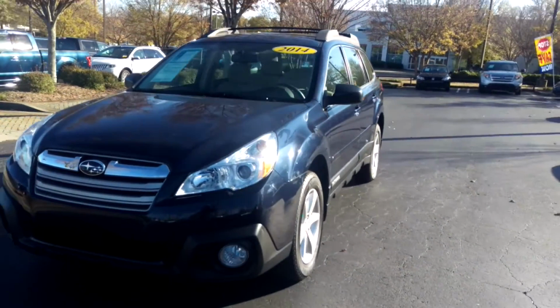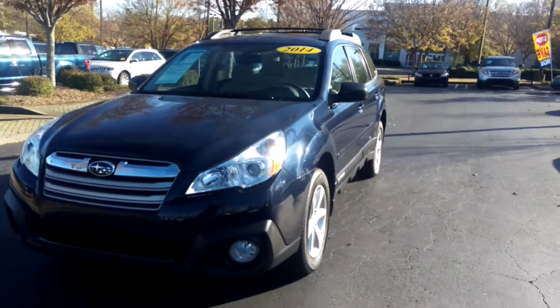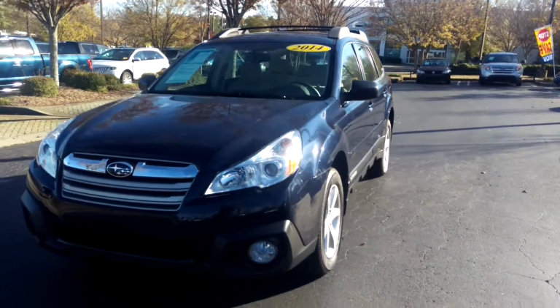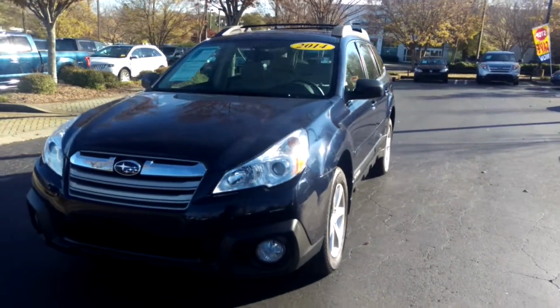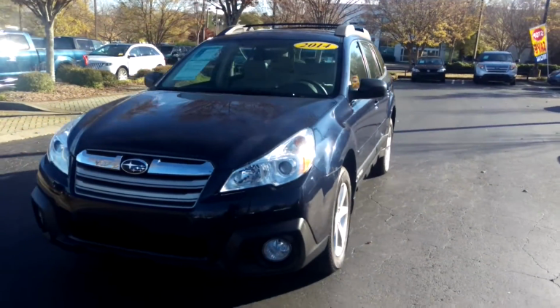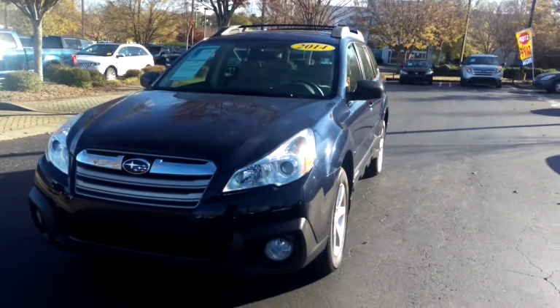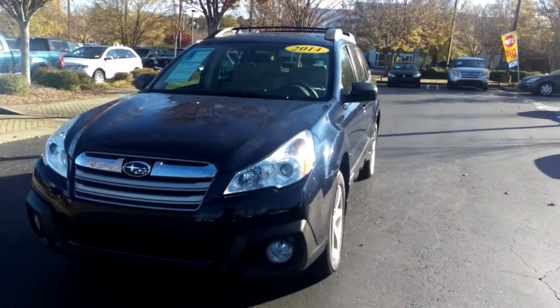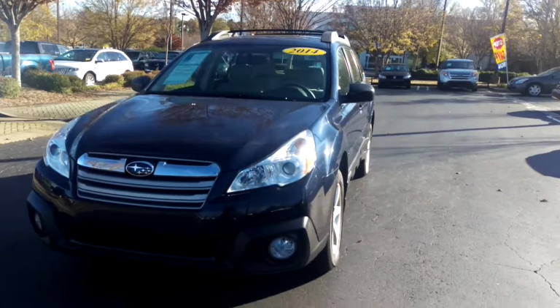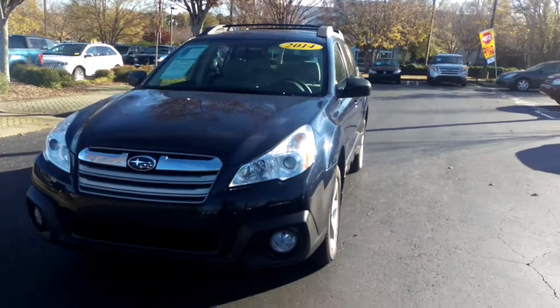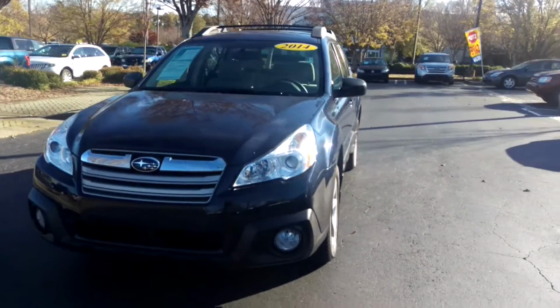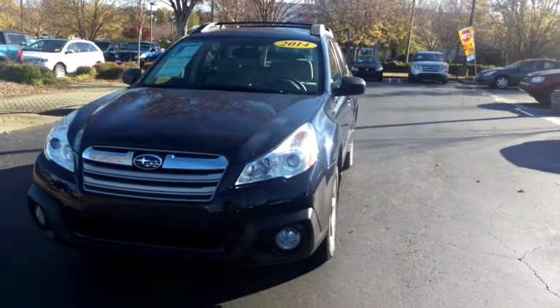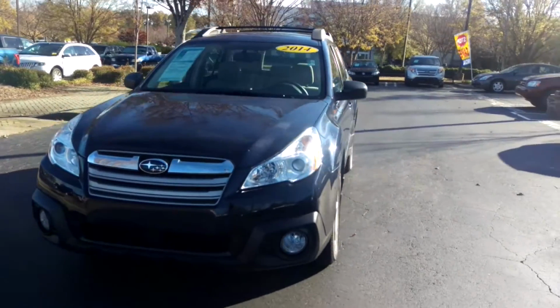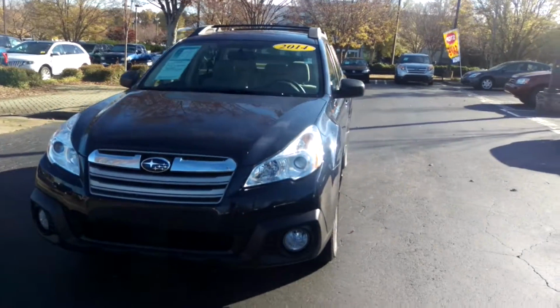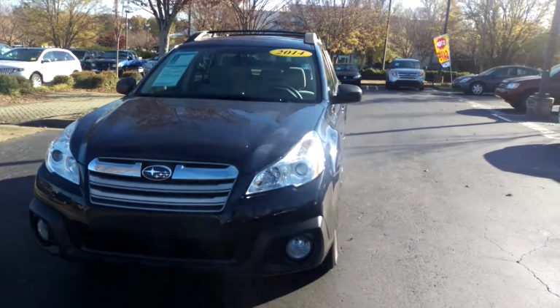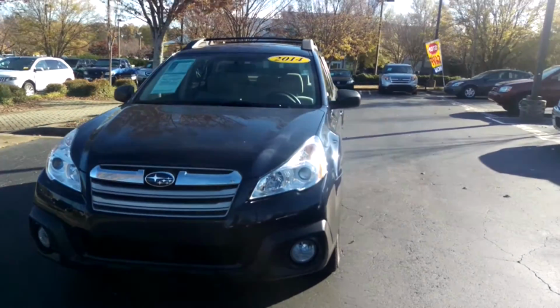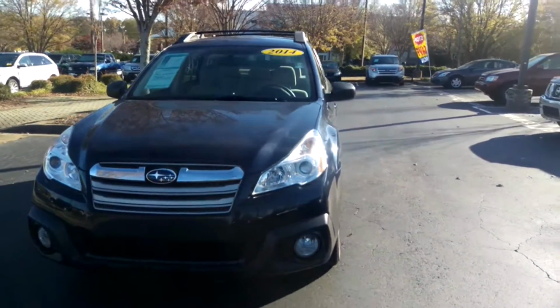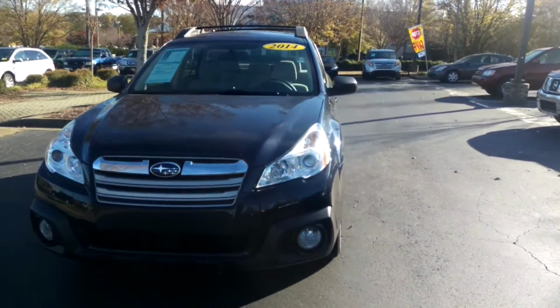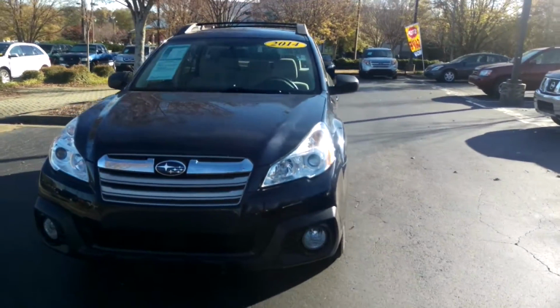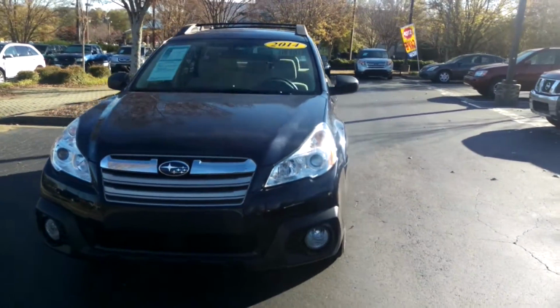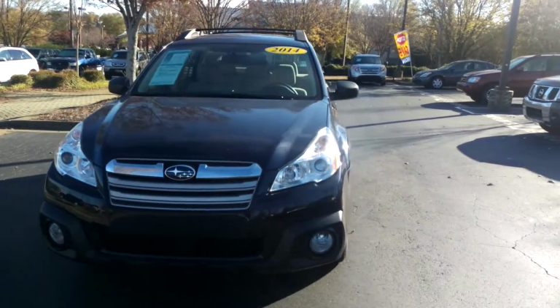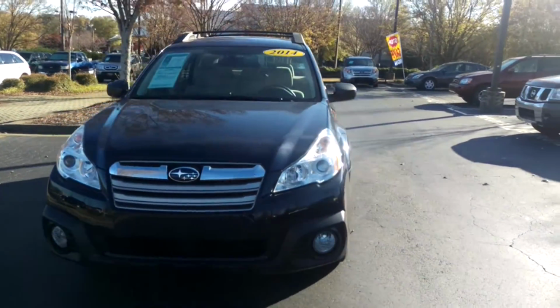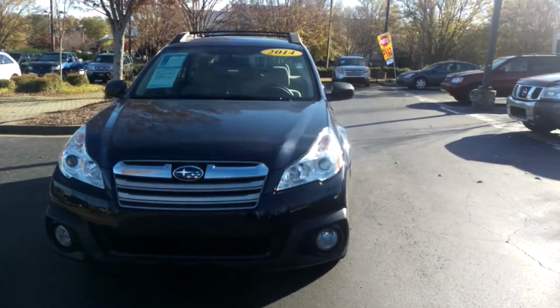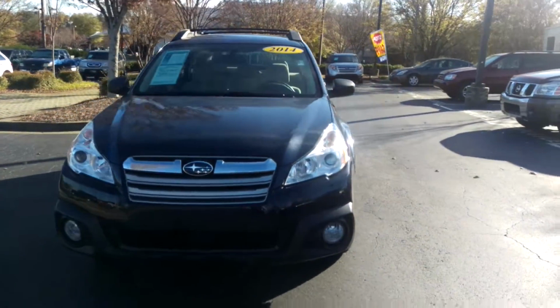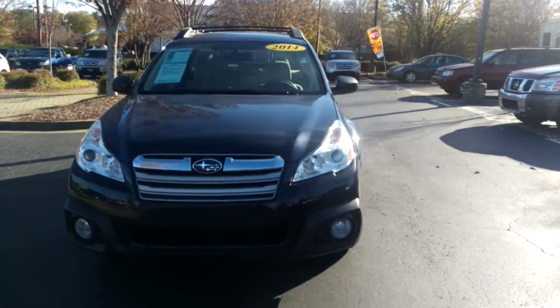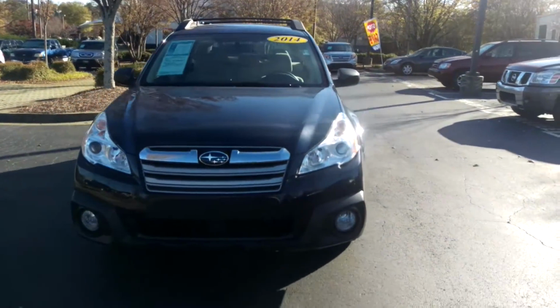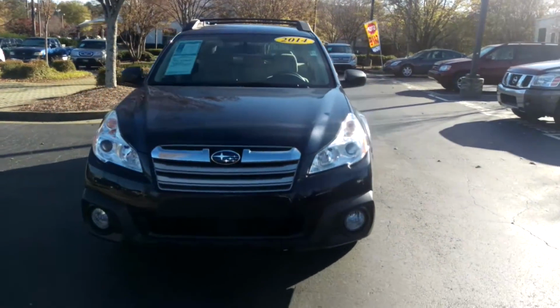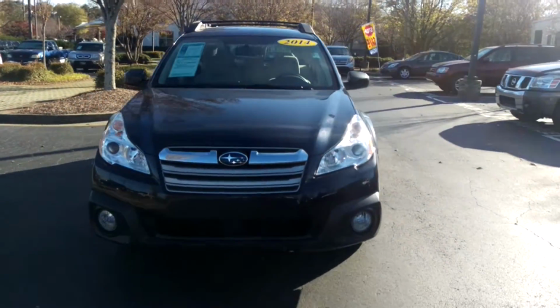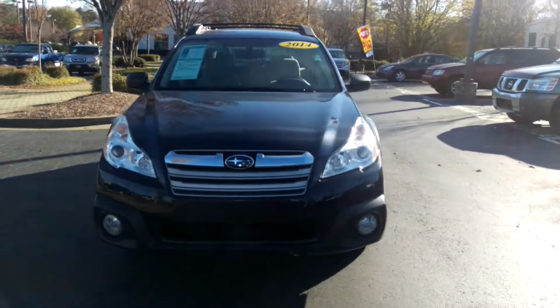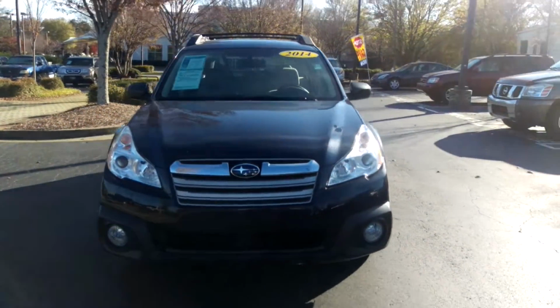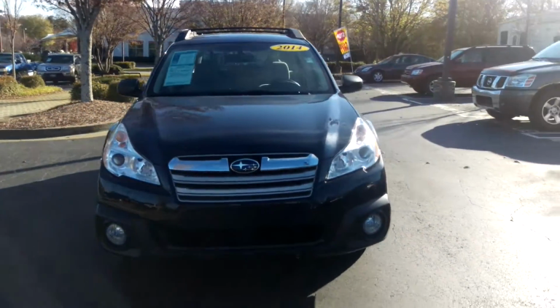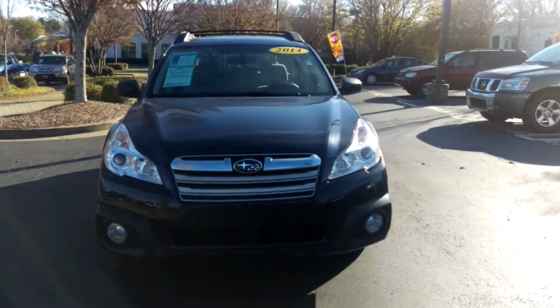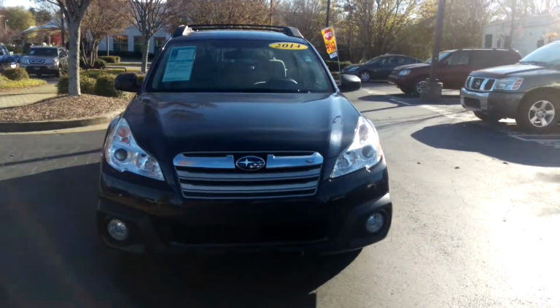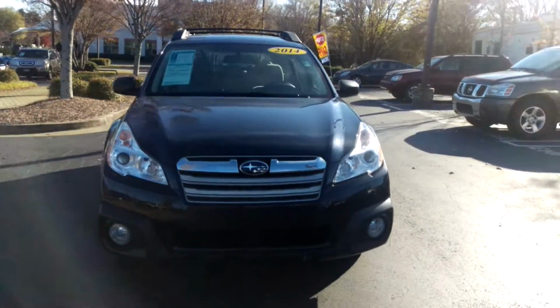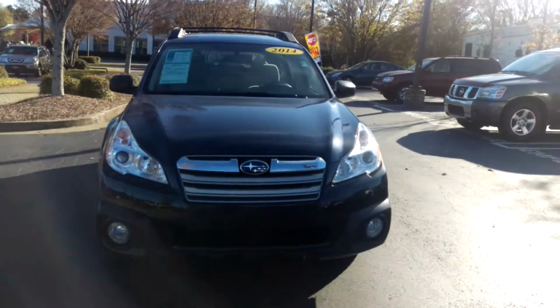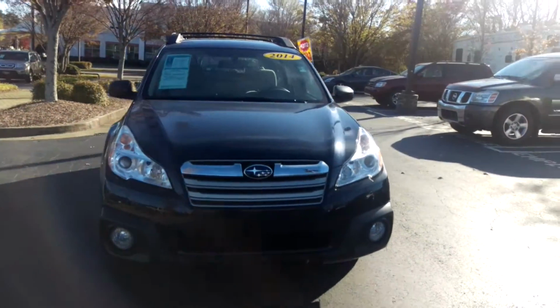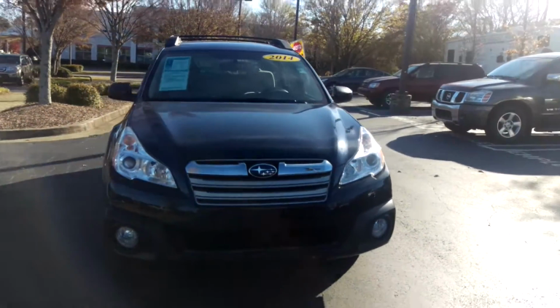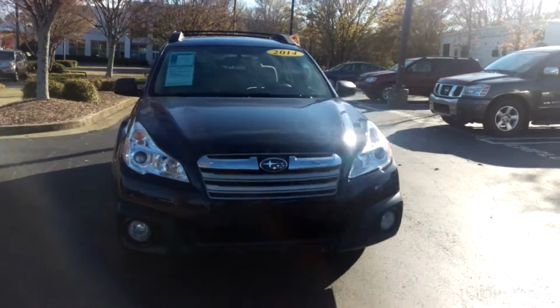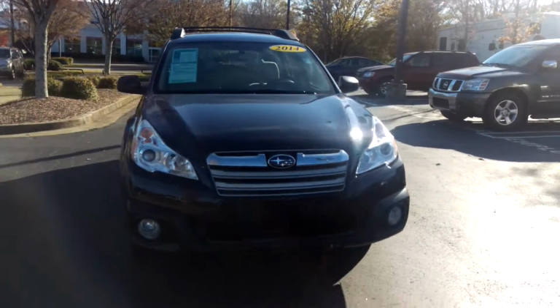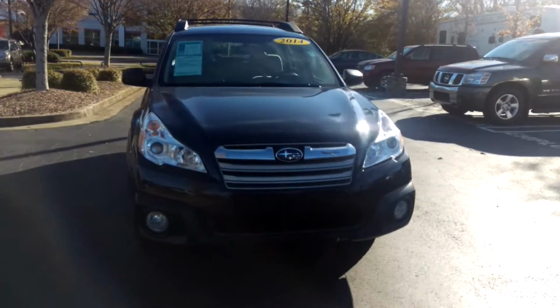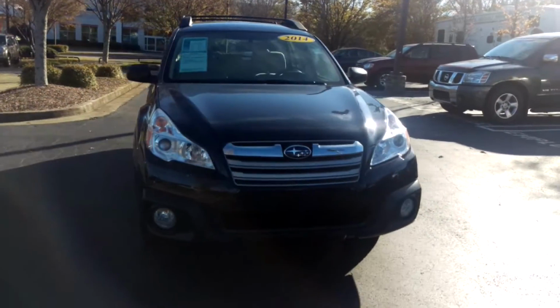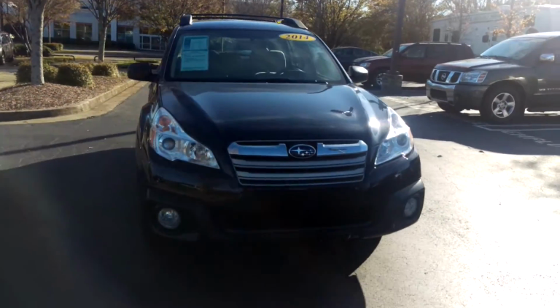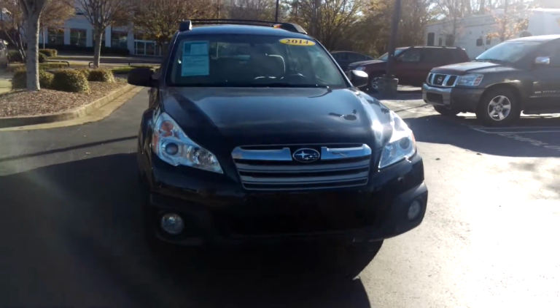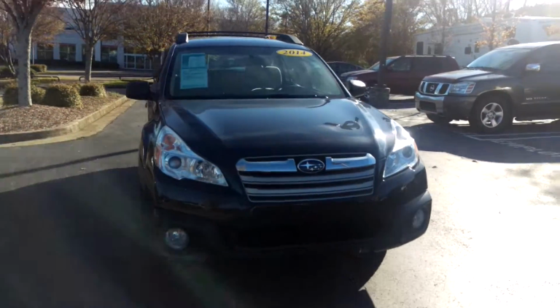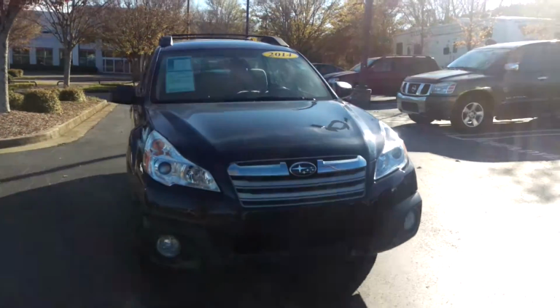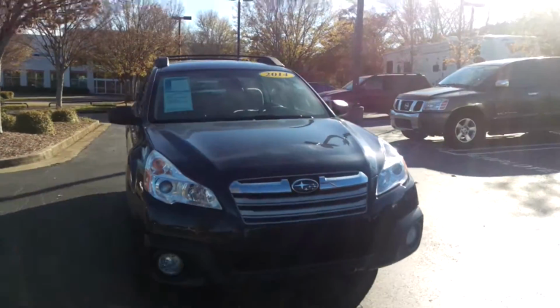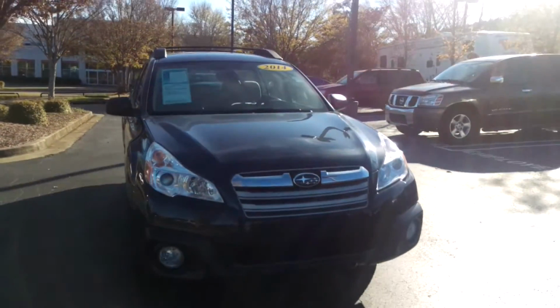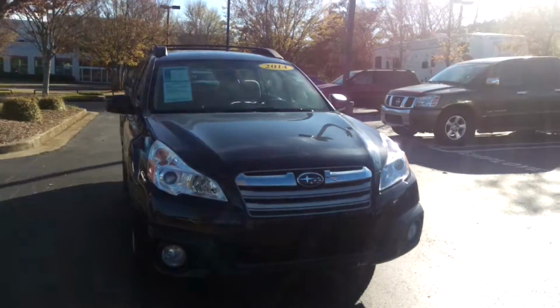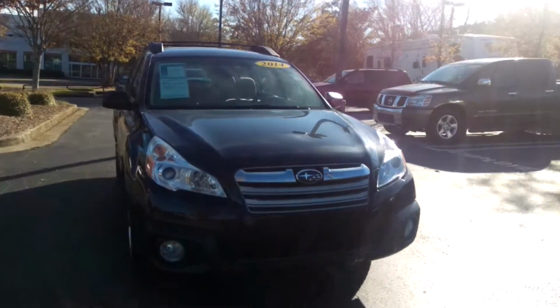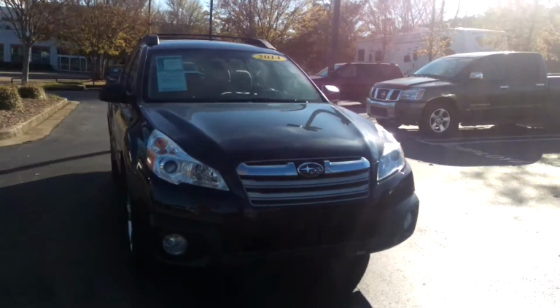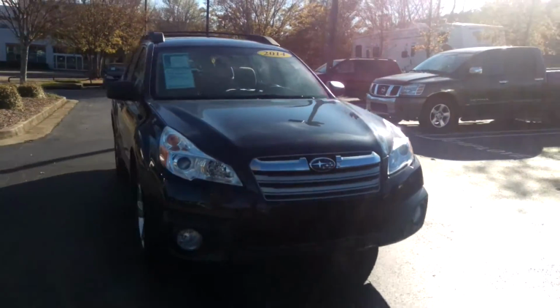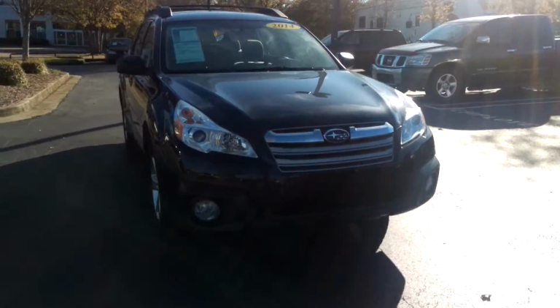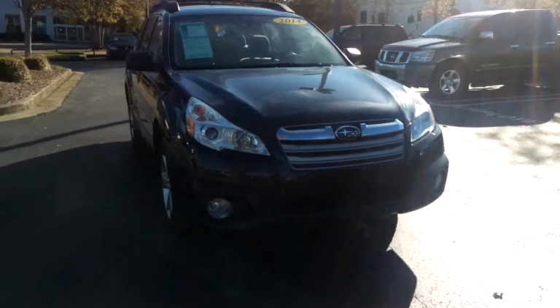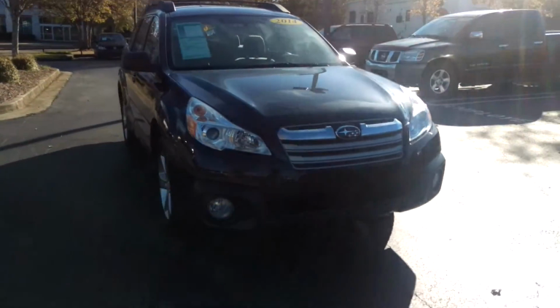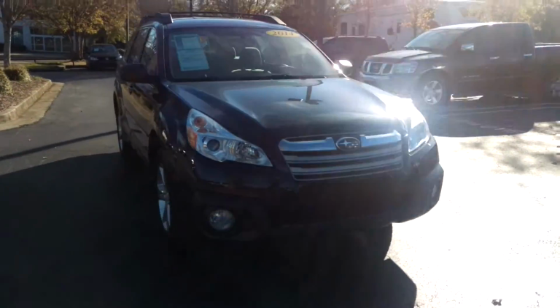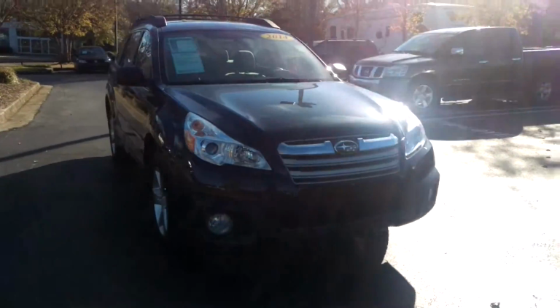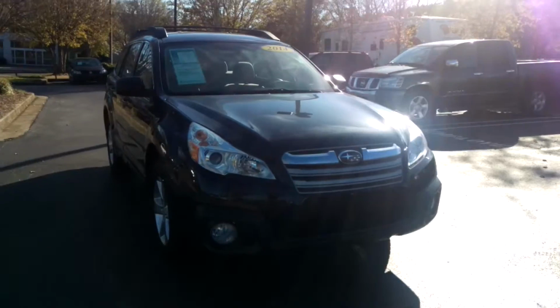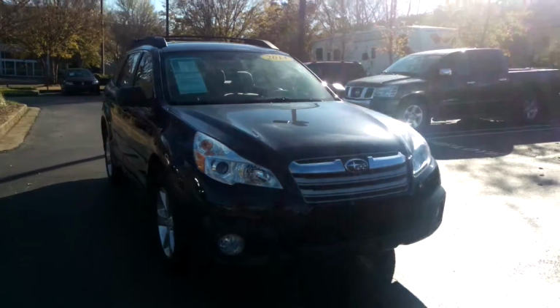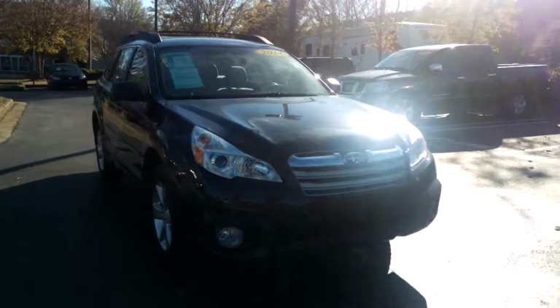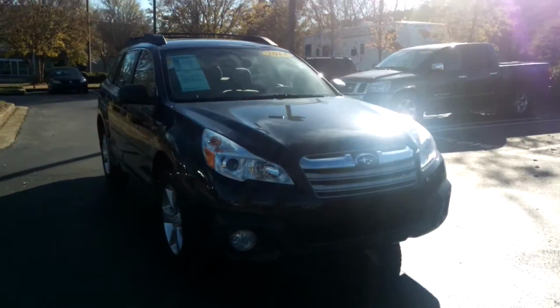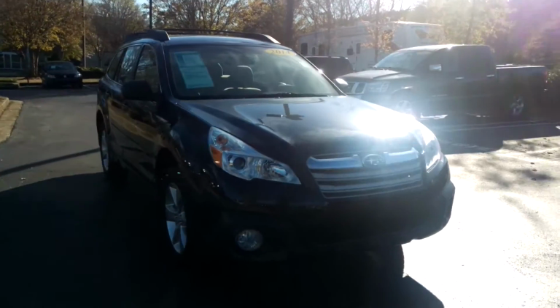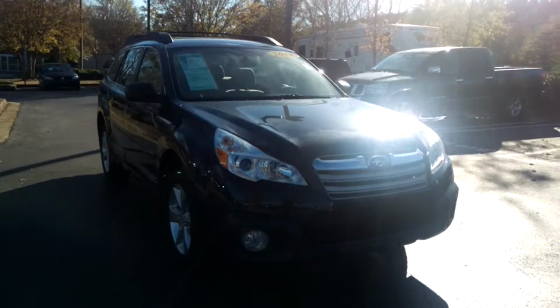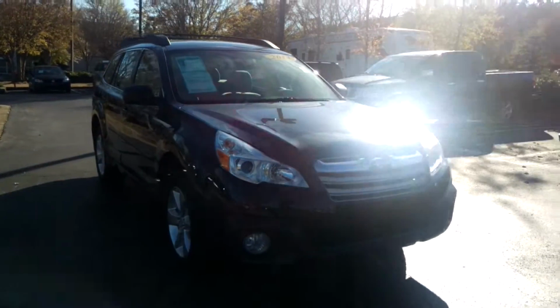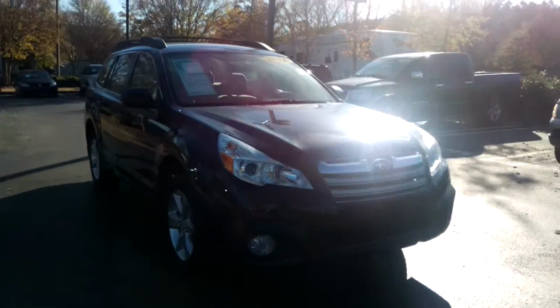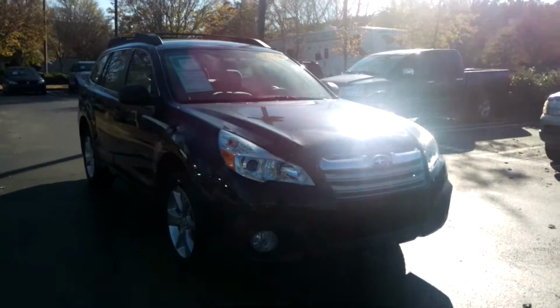I wanted to send you some quick information on the Subaru Outback that you and I were just talking about. This is the vehicle right here that I was referring to.